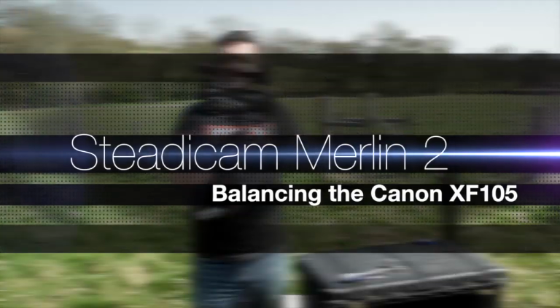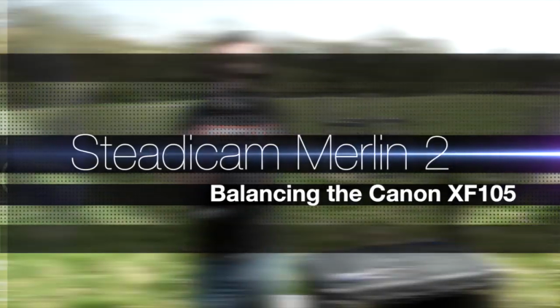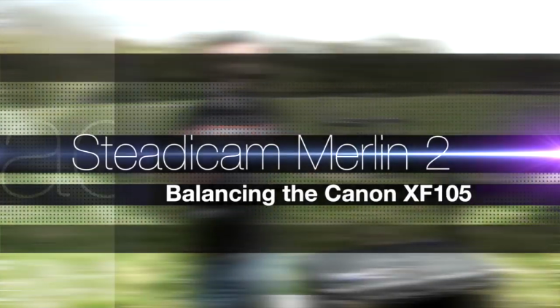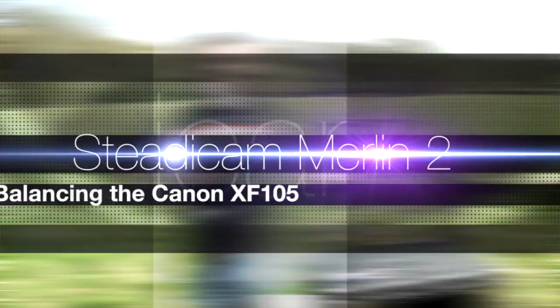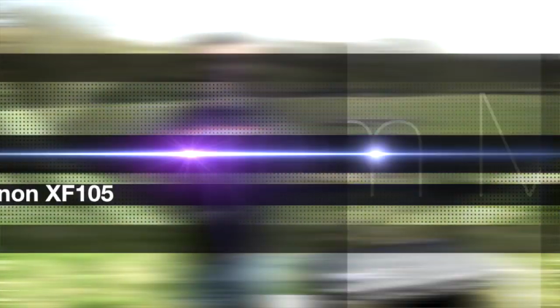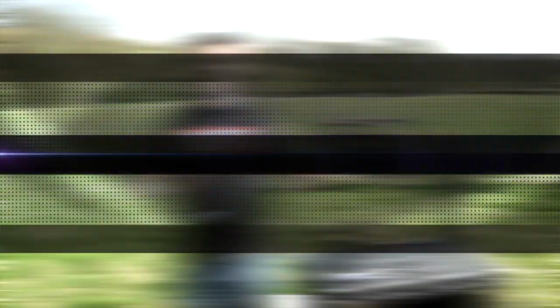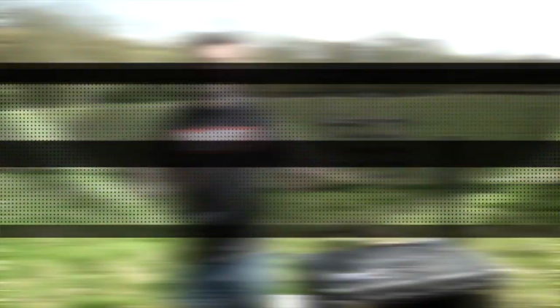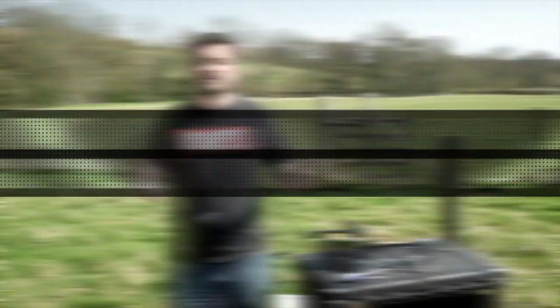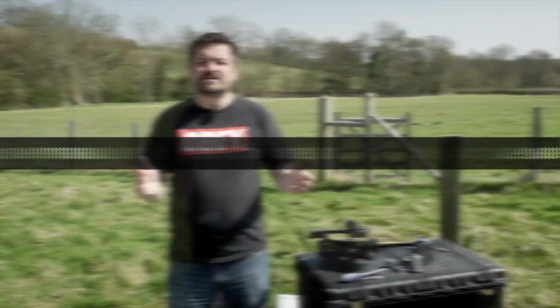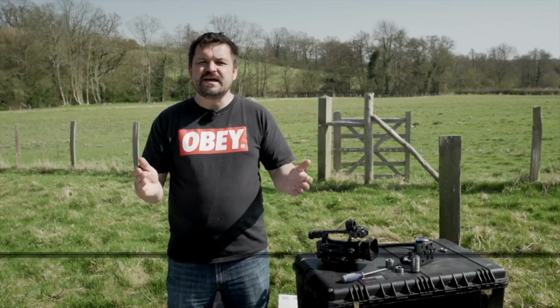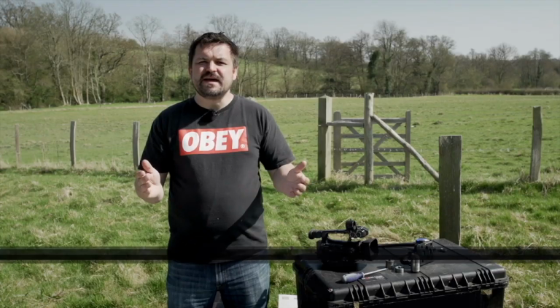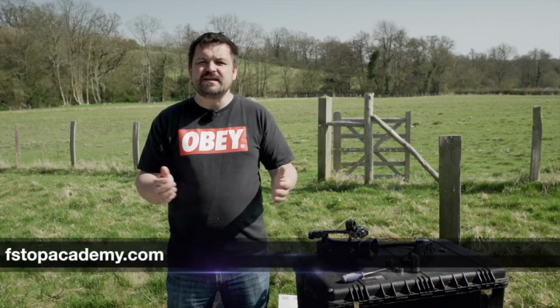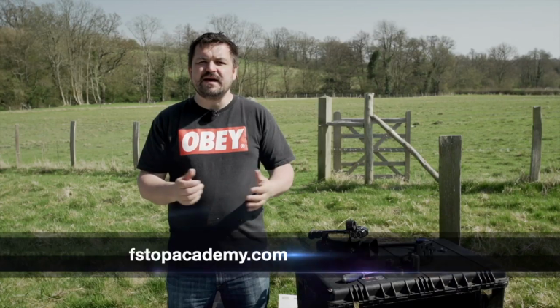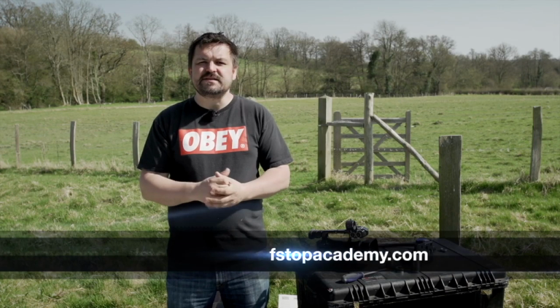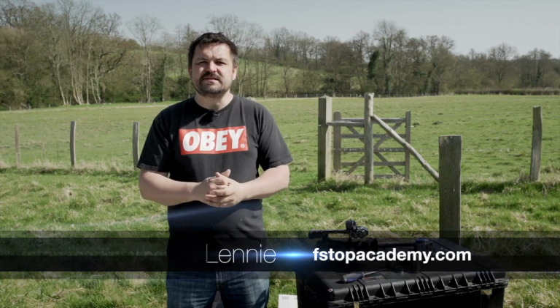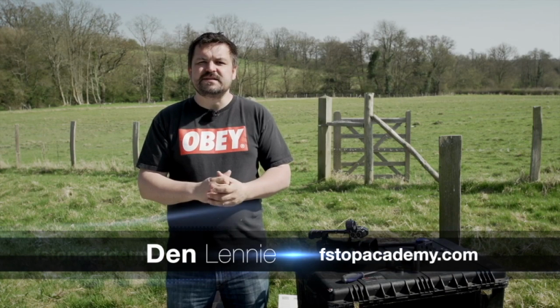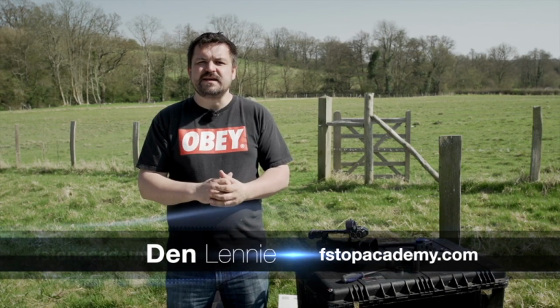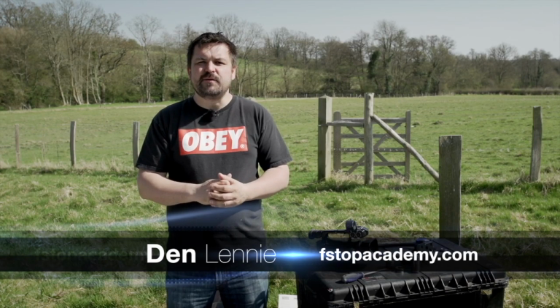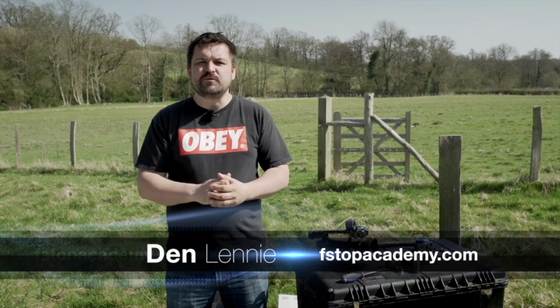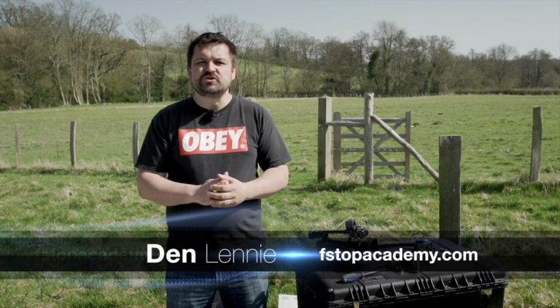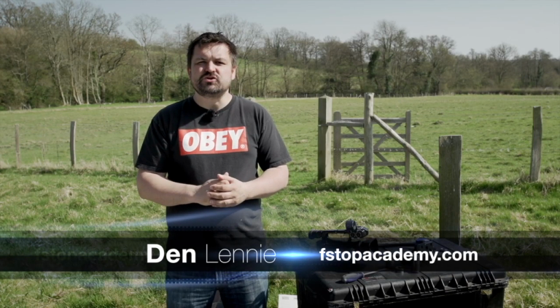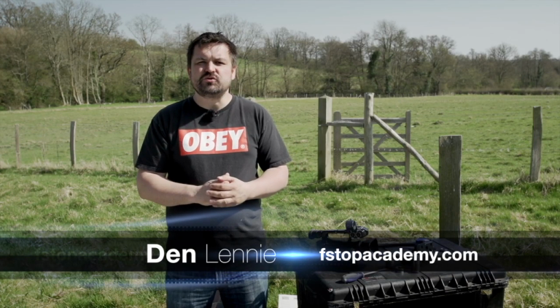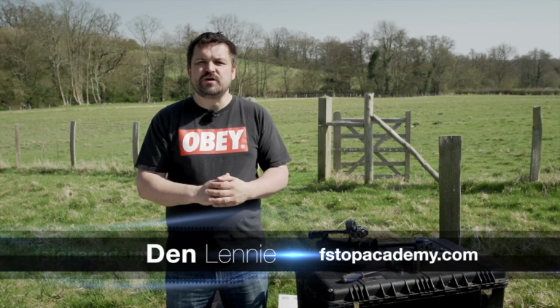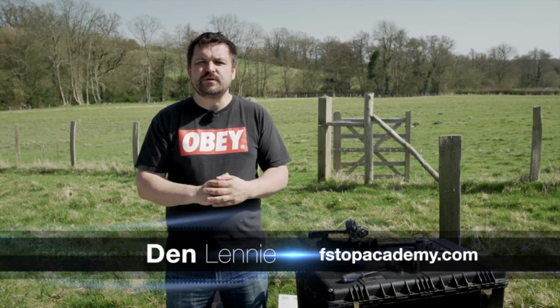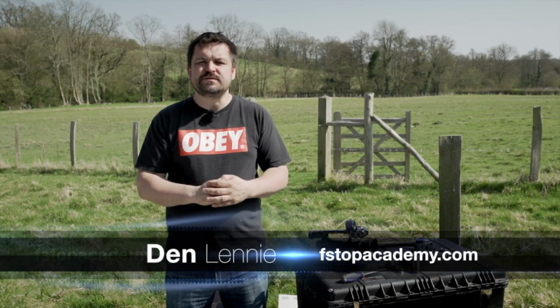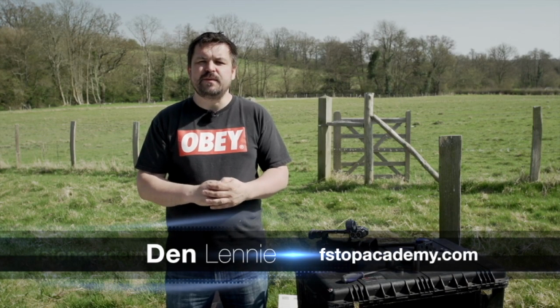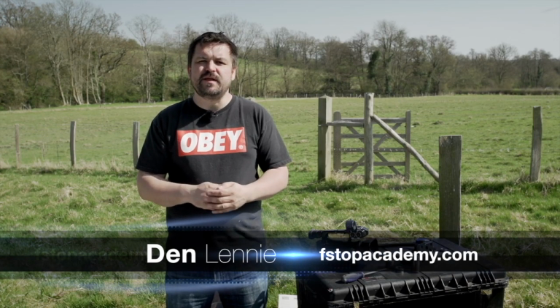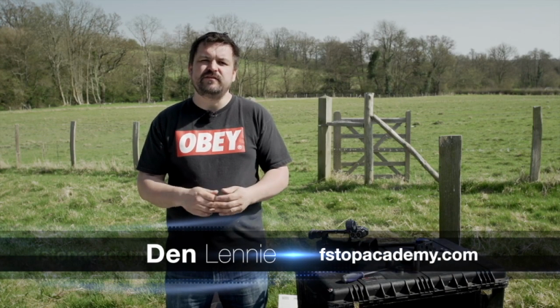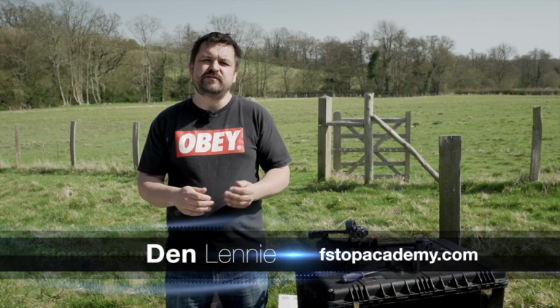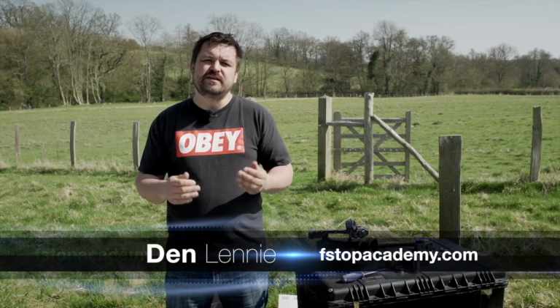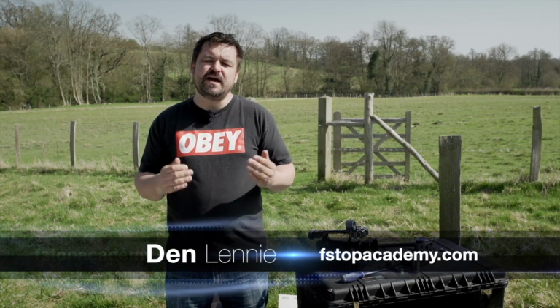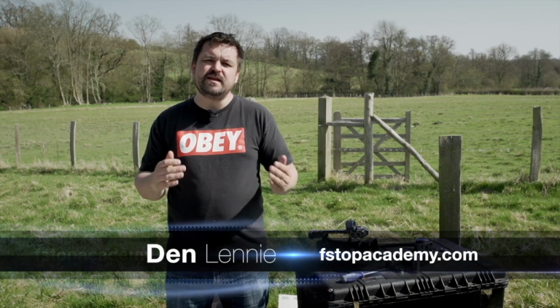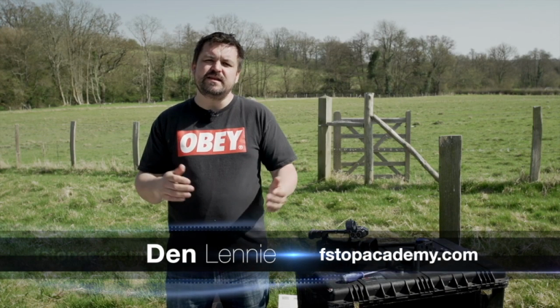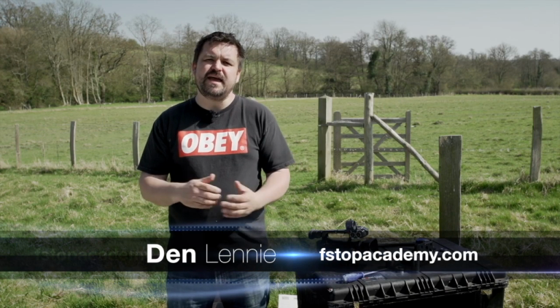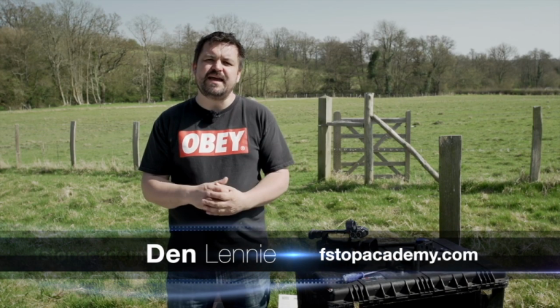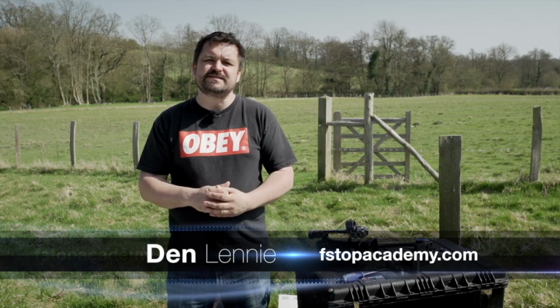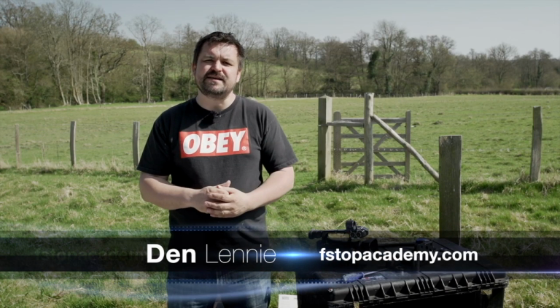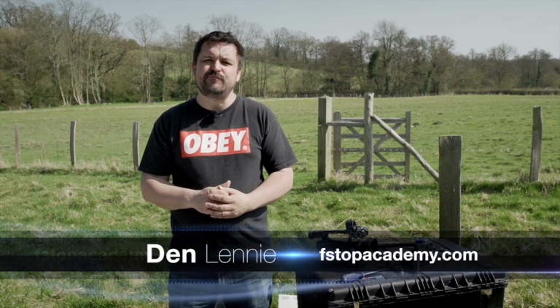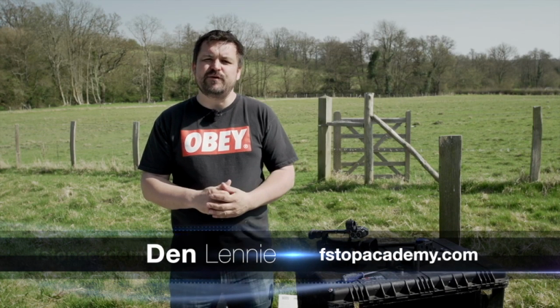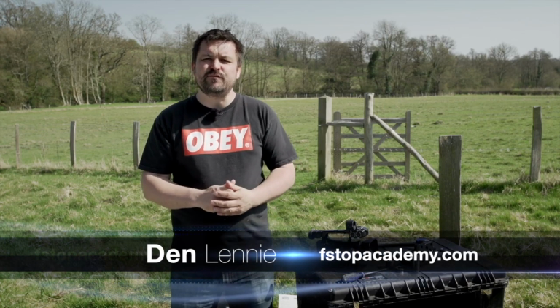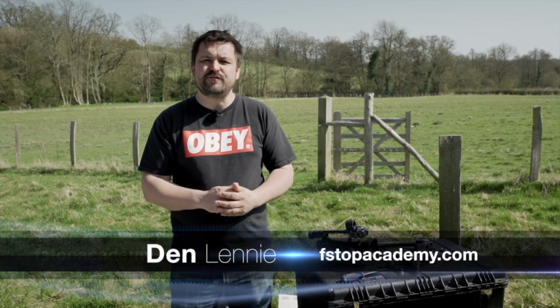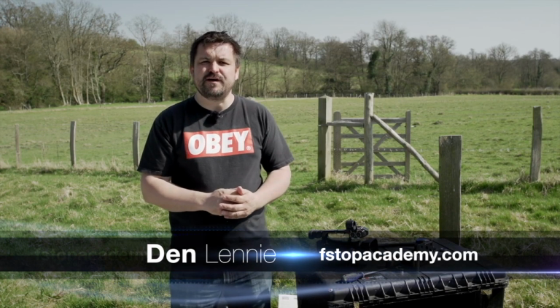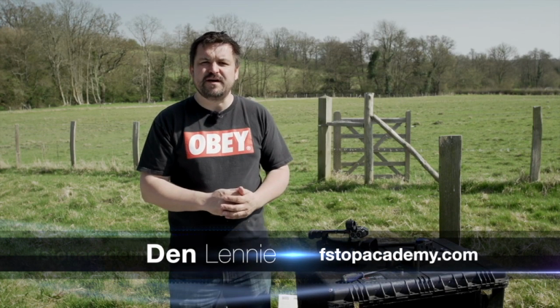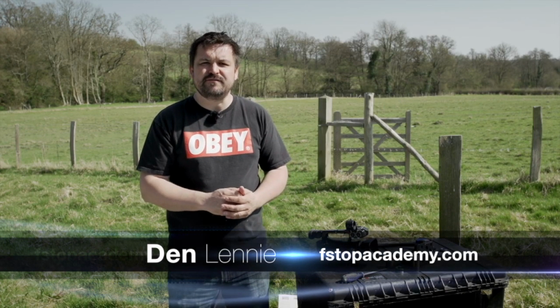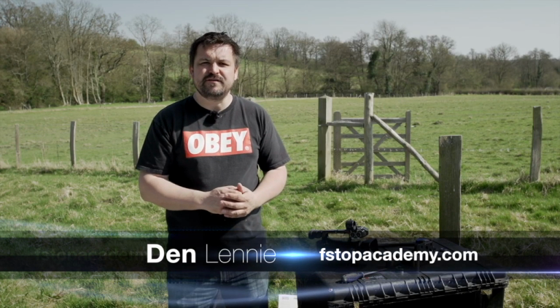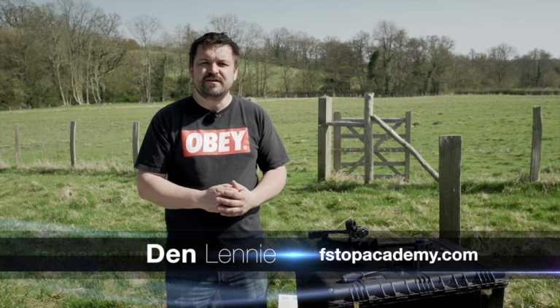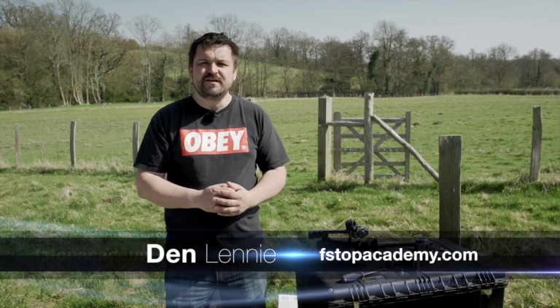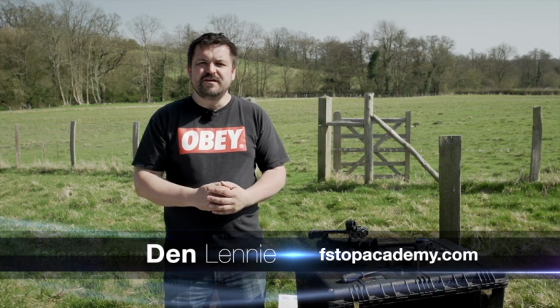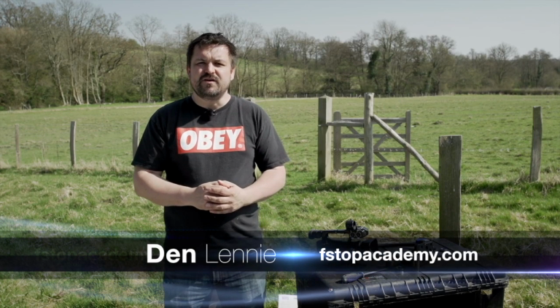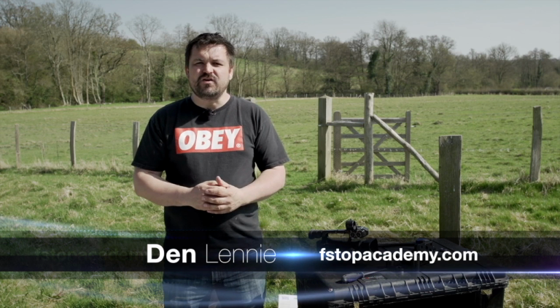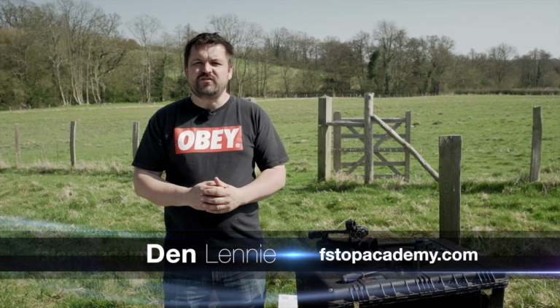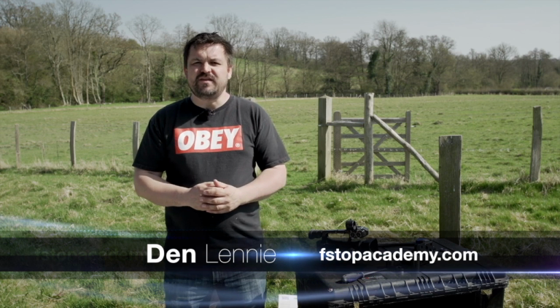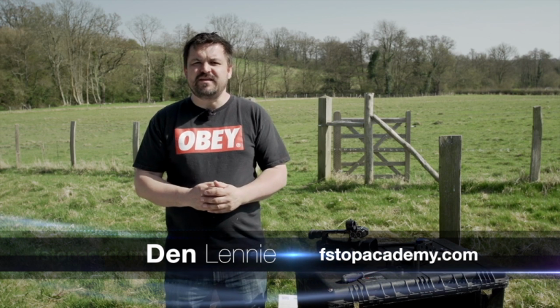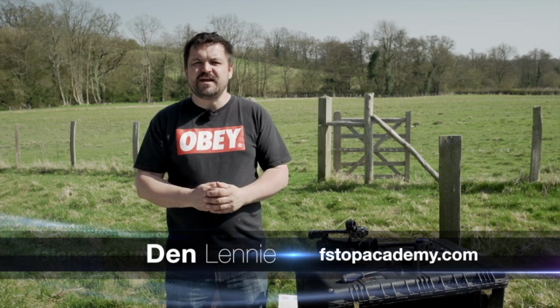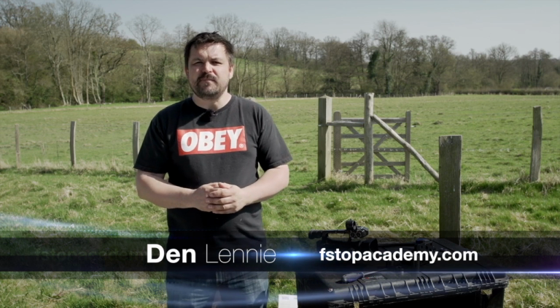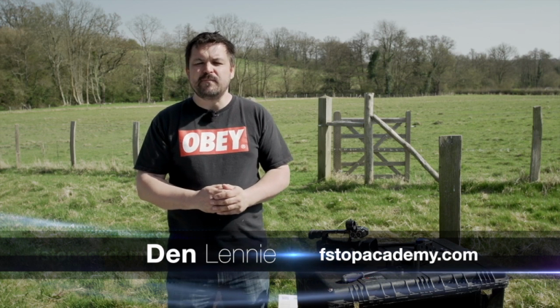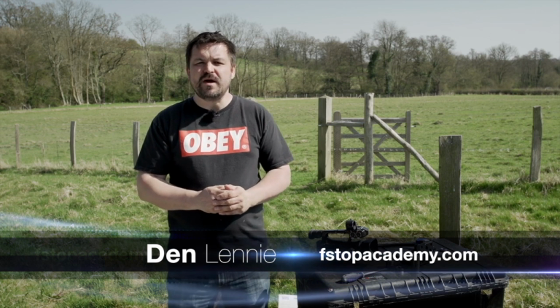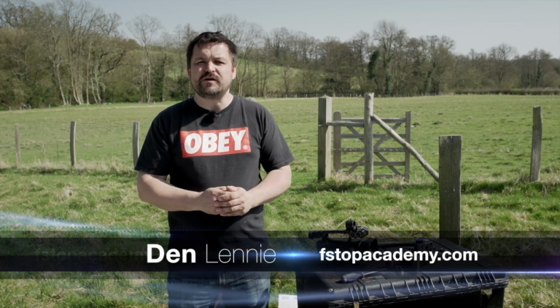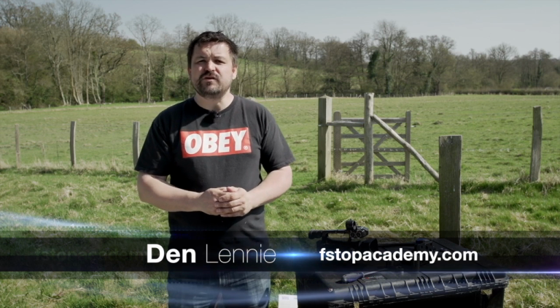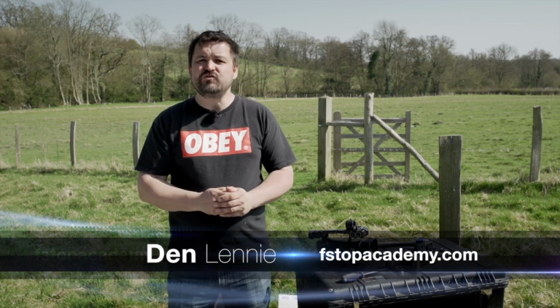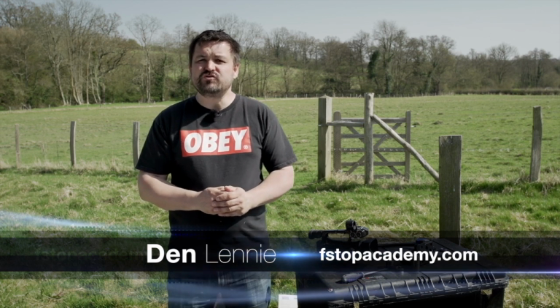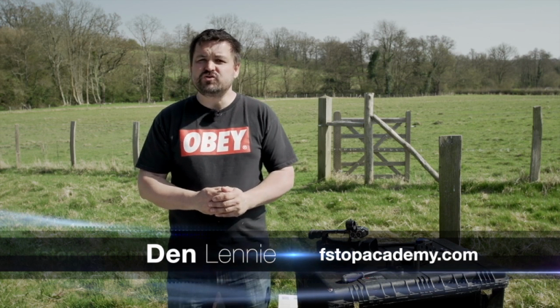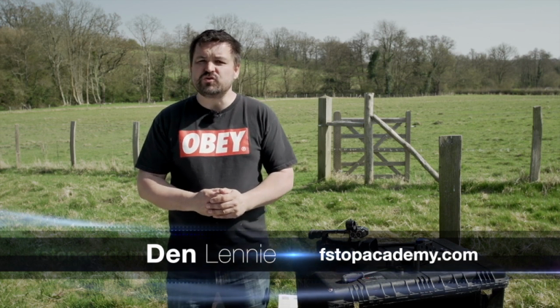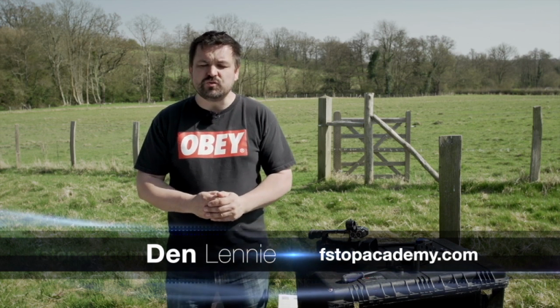Hi, I'm Dan, and today I want to show you how to balance the Canon XF105 on a Steadicam Maryland 2.